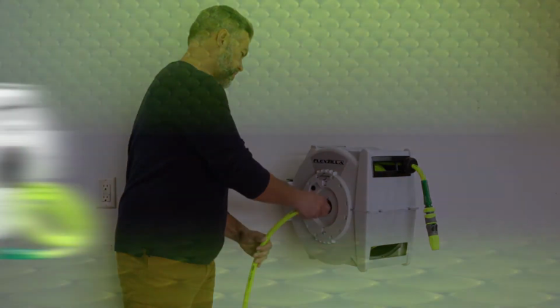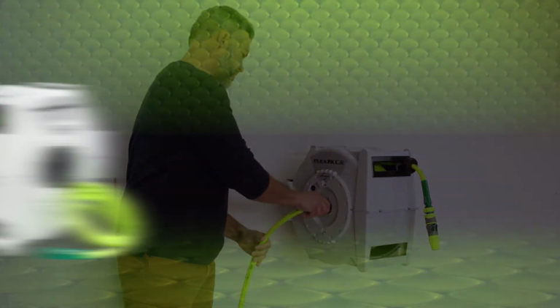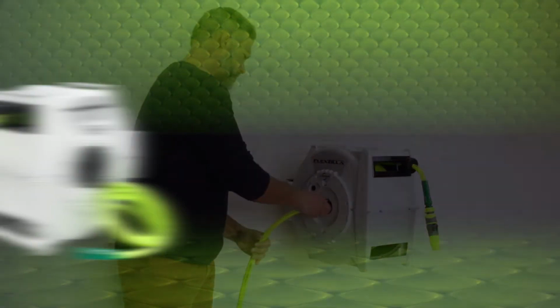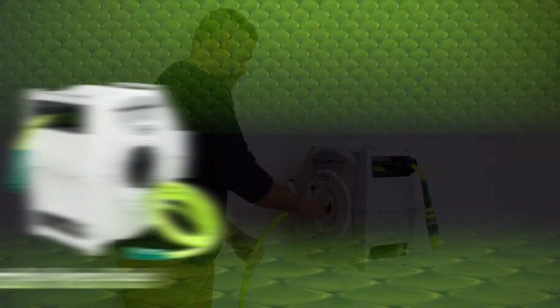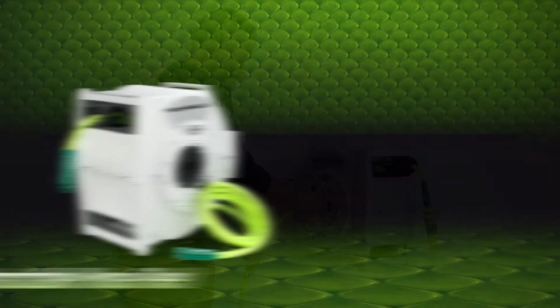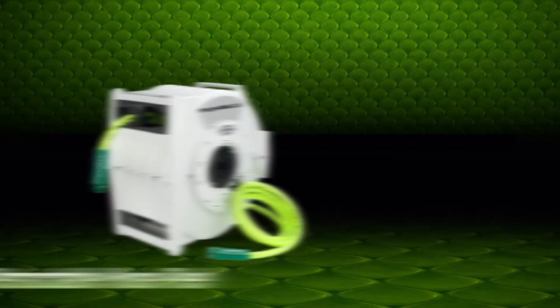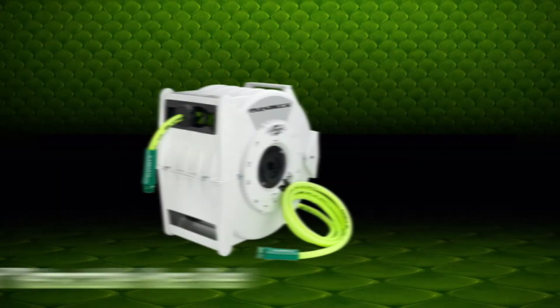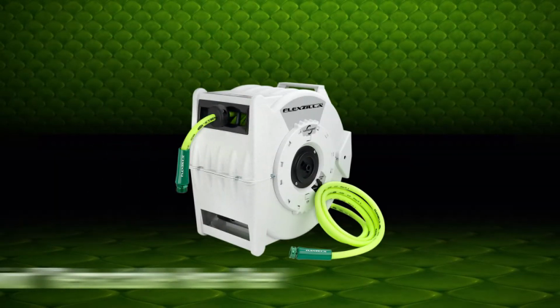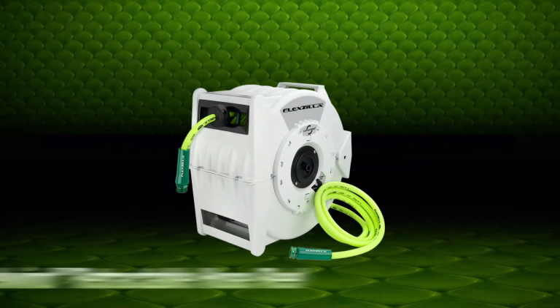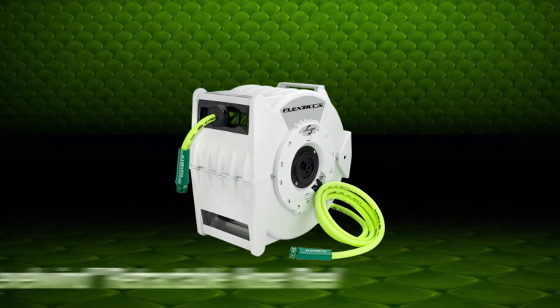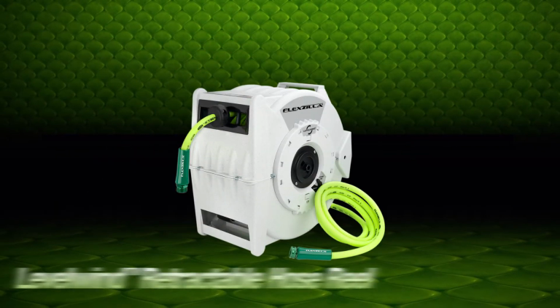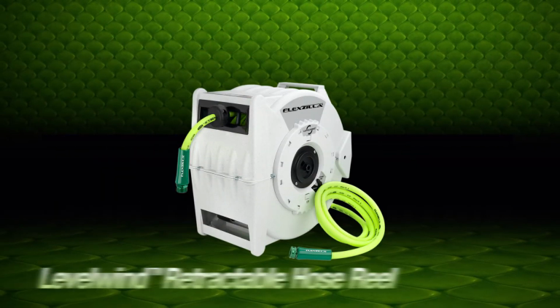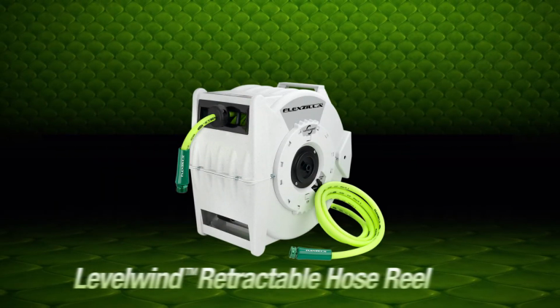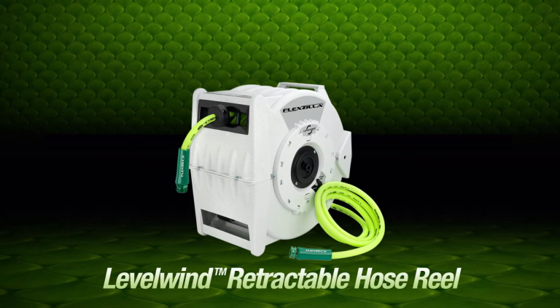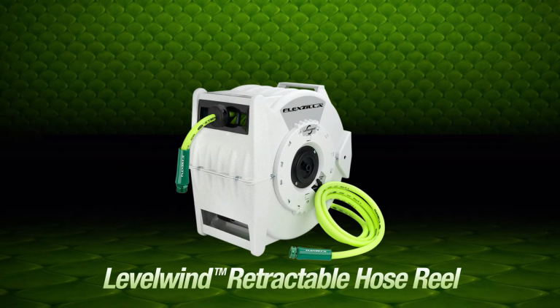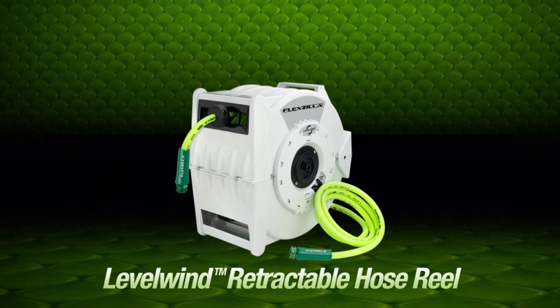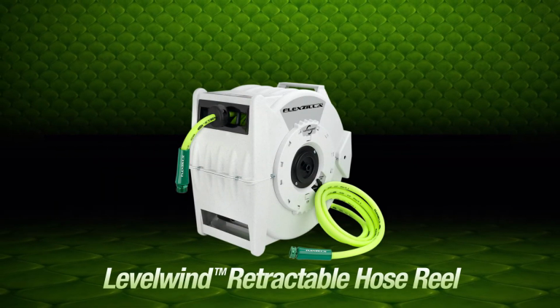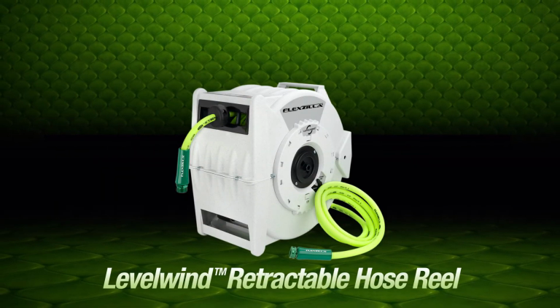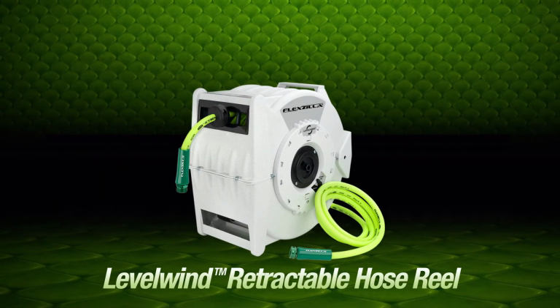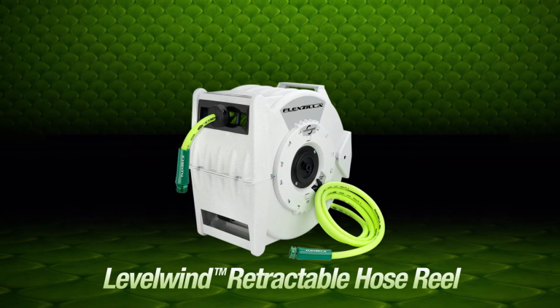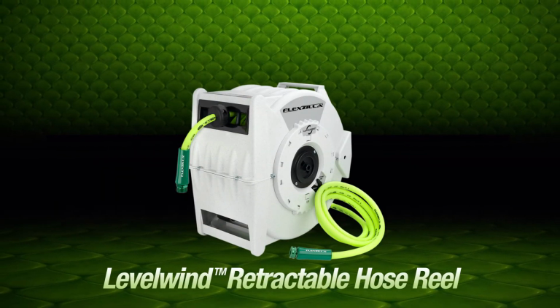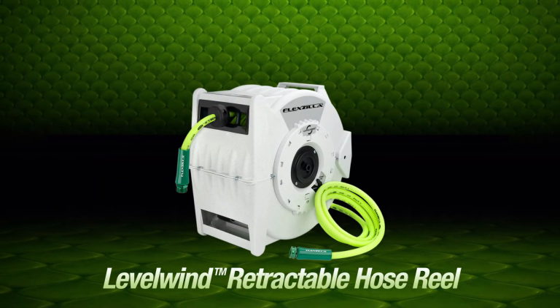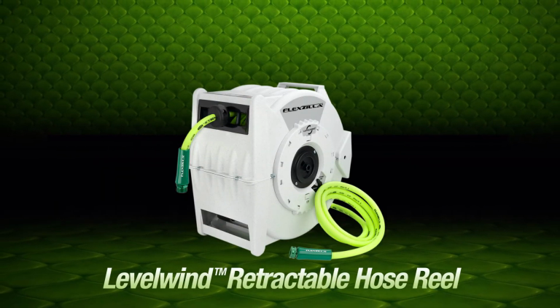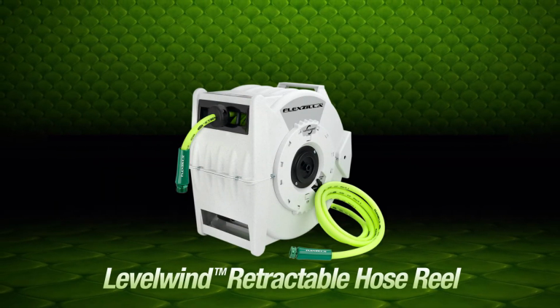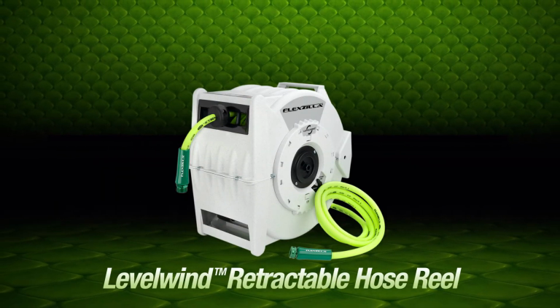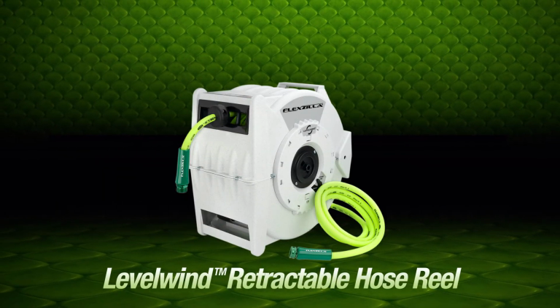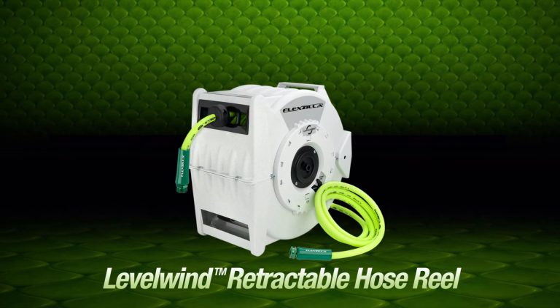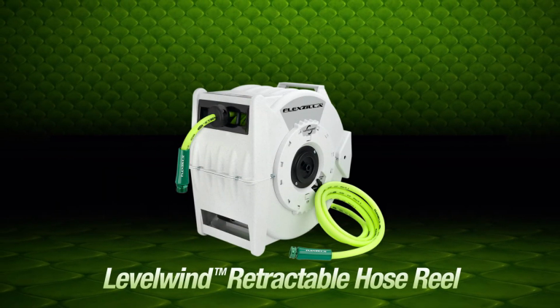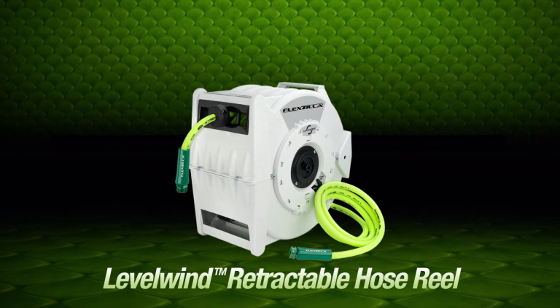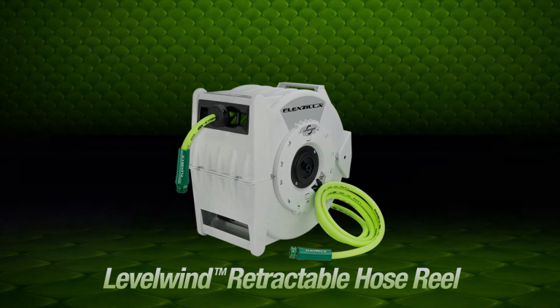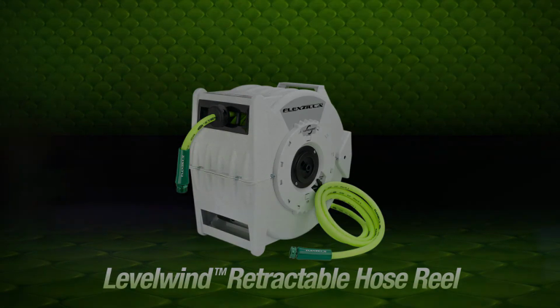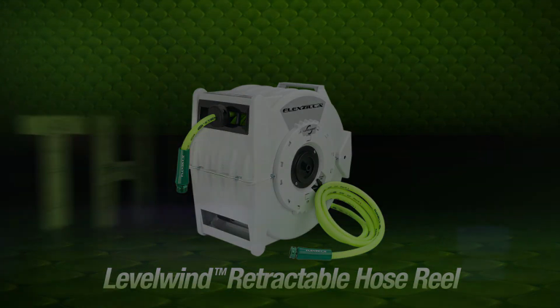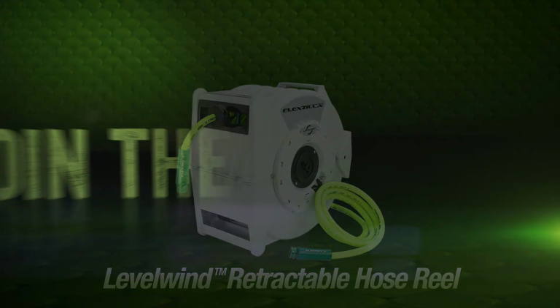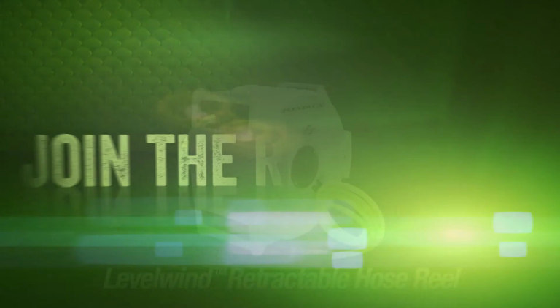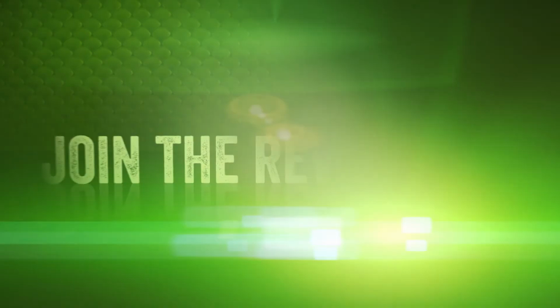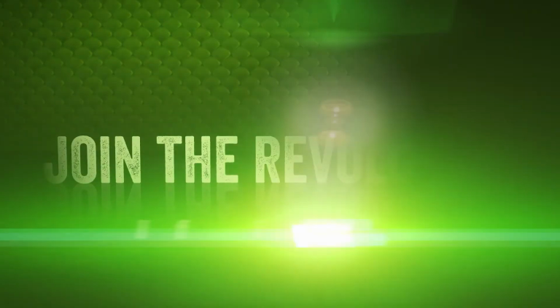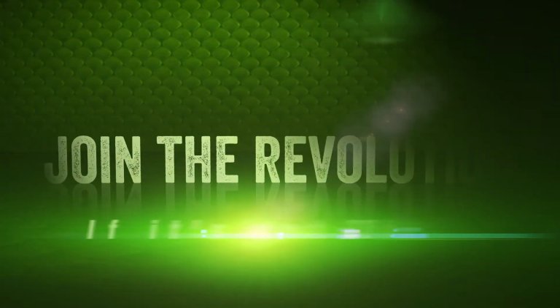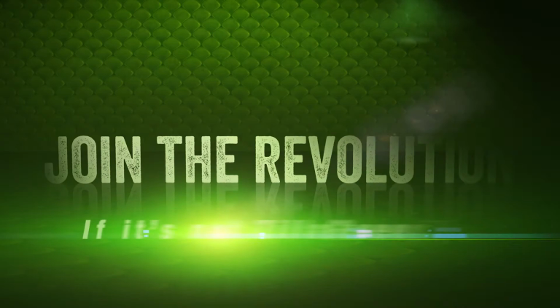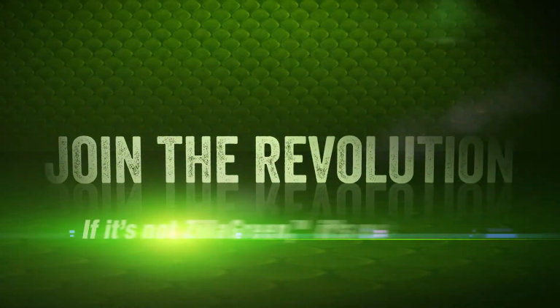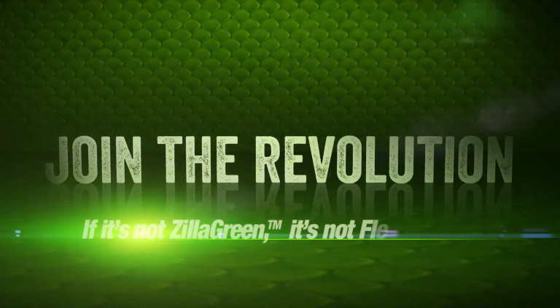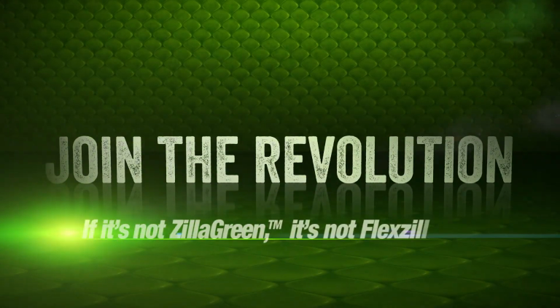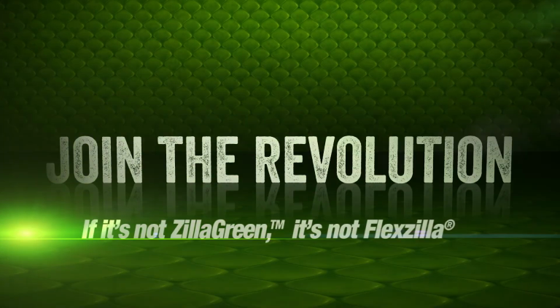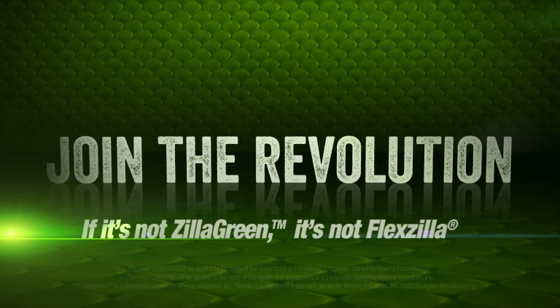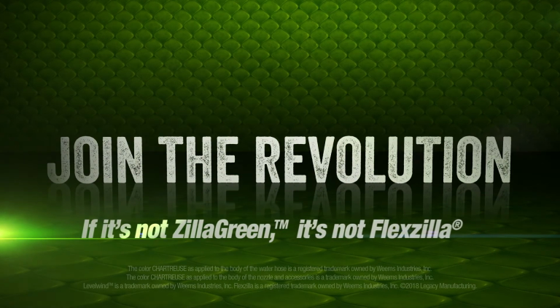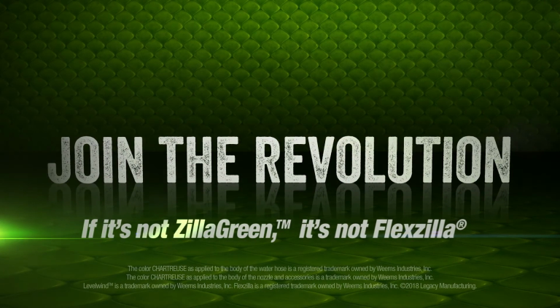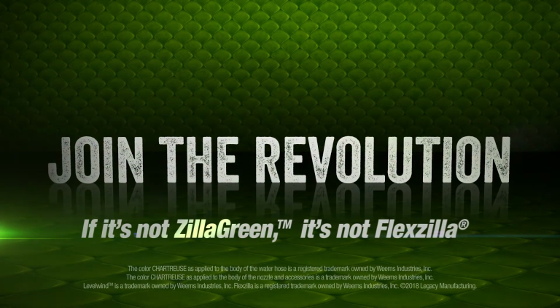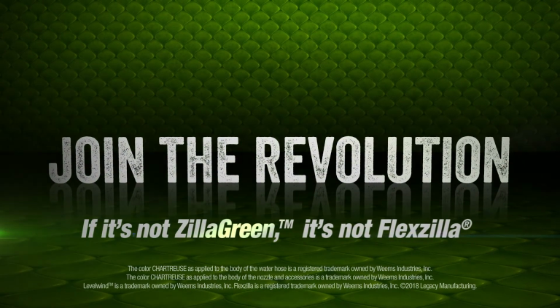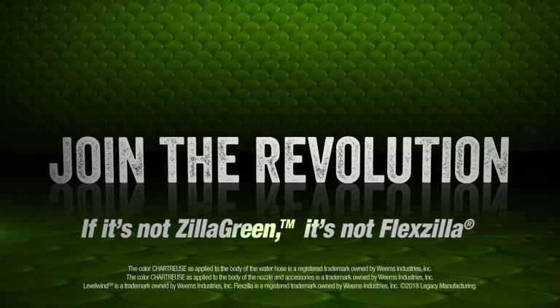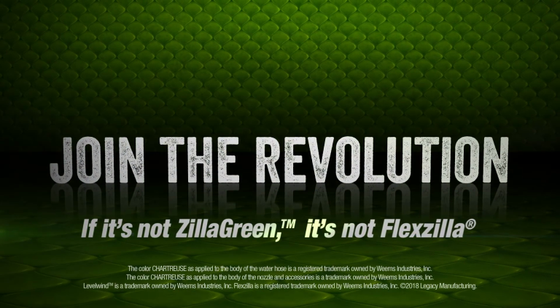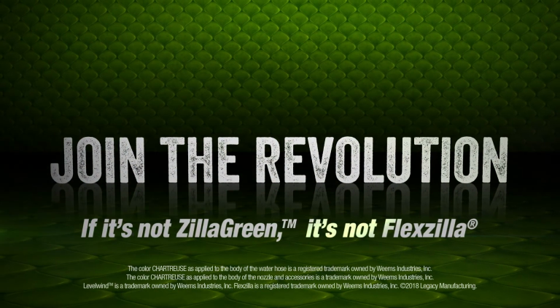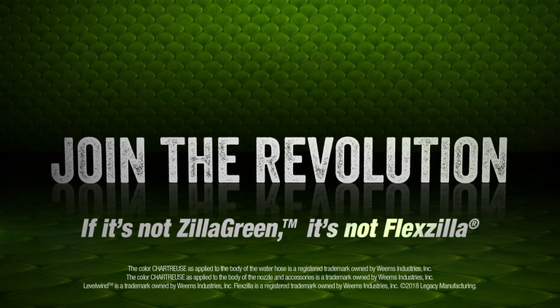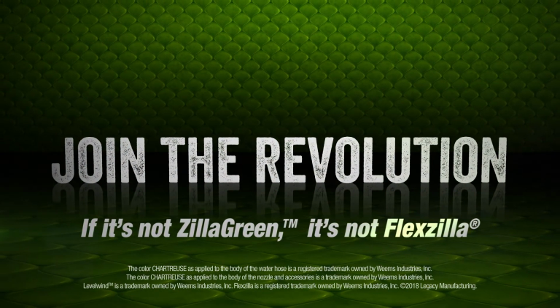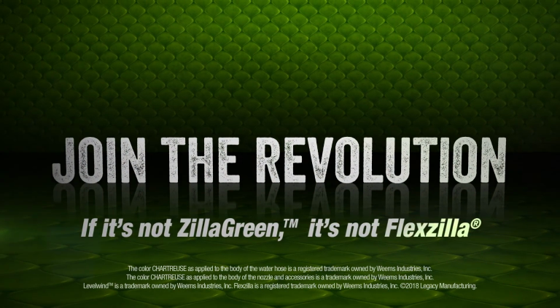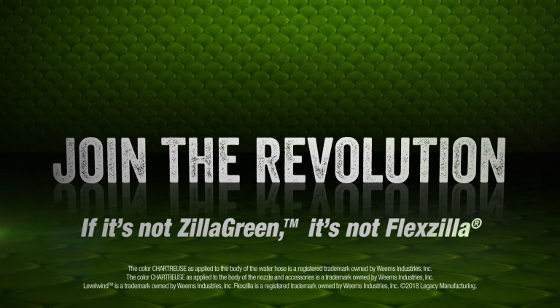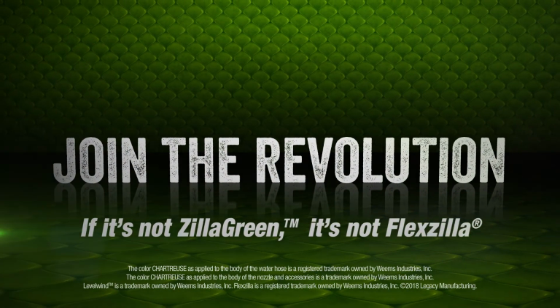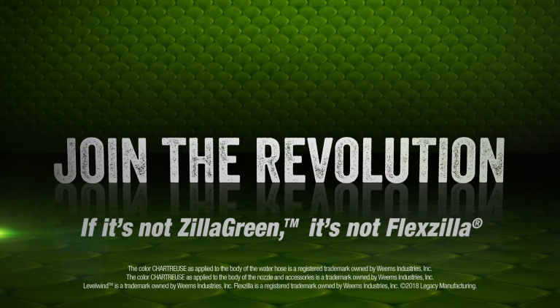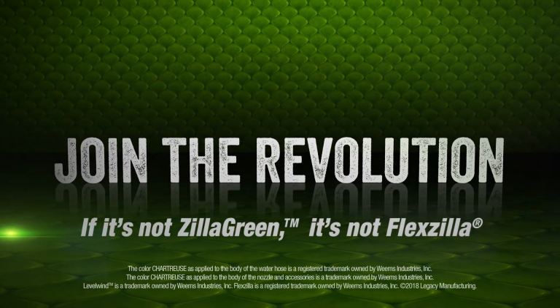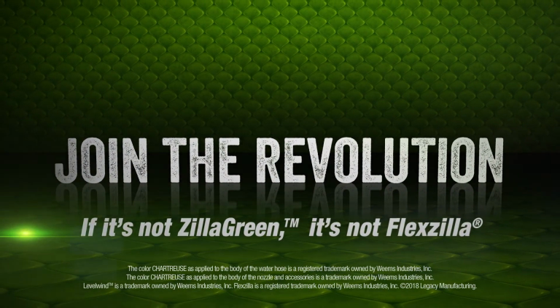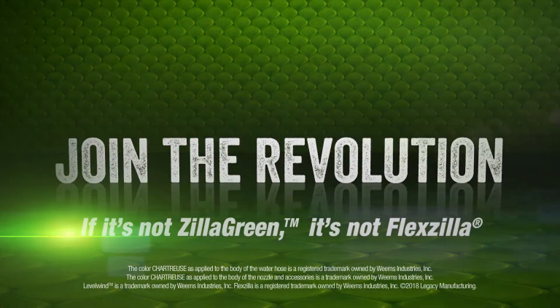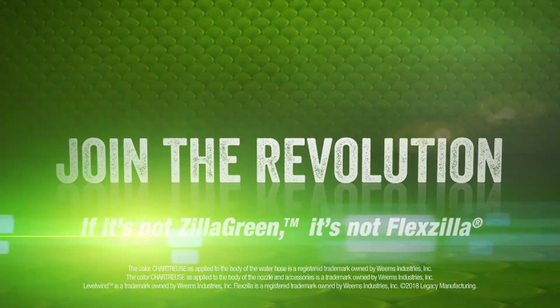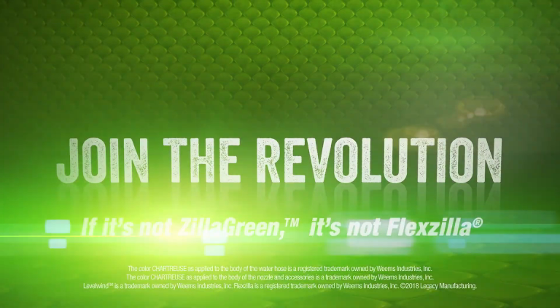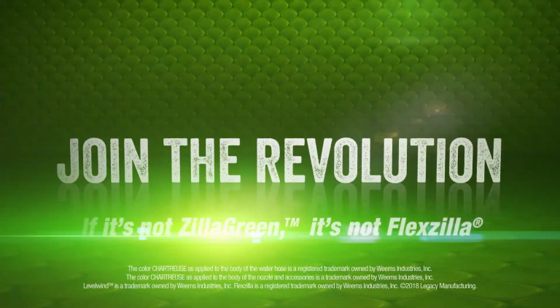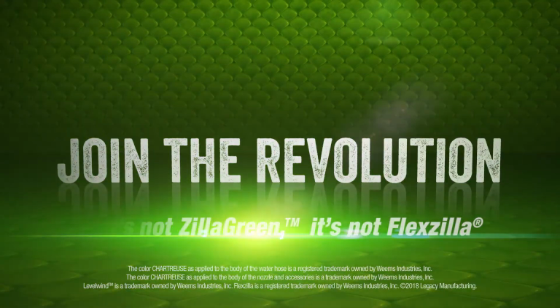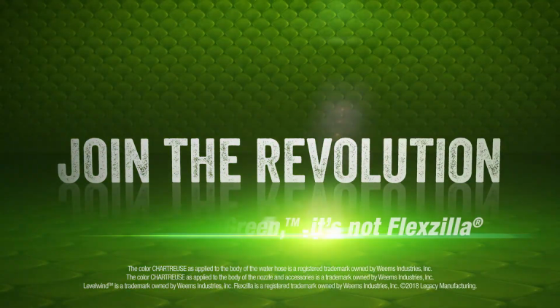Don't settle for an ordinary water hose reel. Make your life easier with Flexzilla level wind technology.